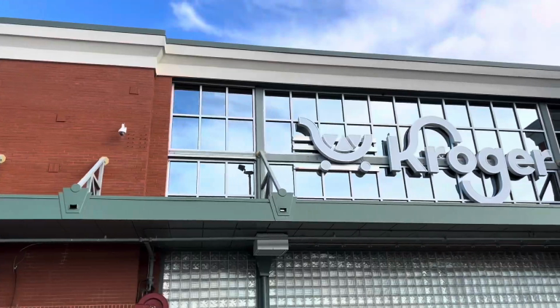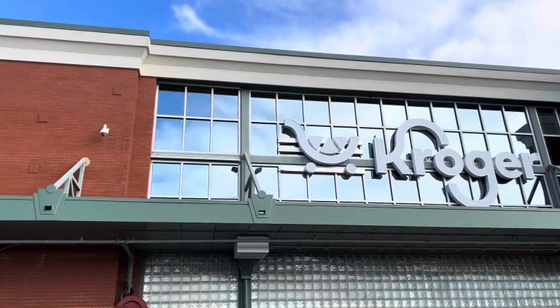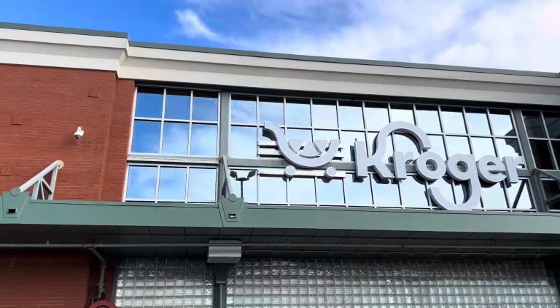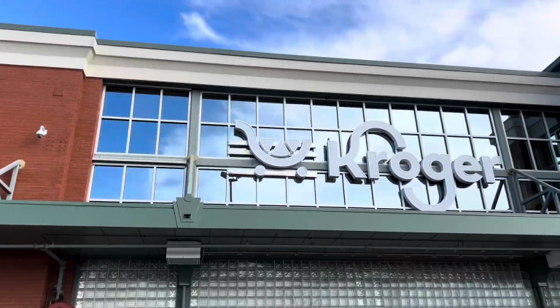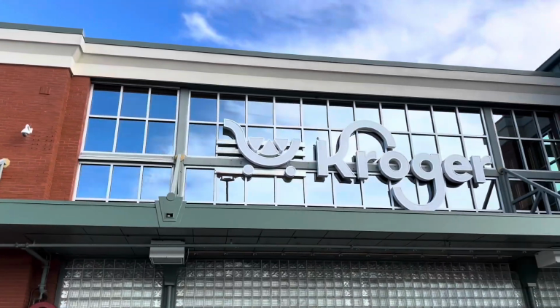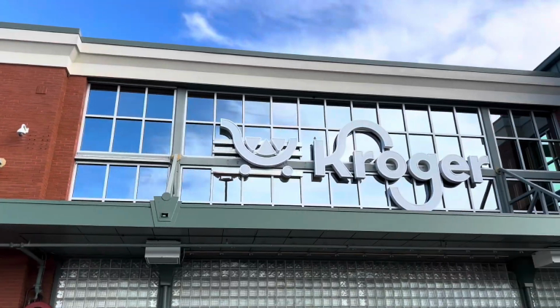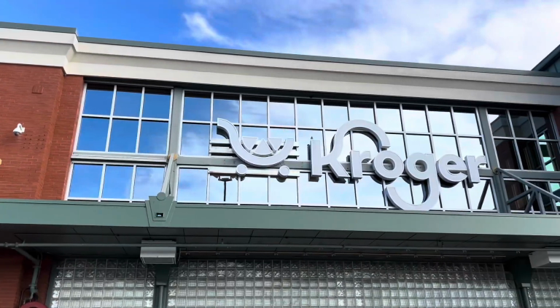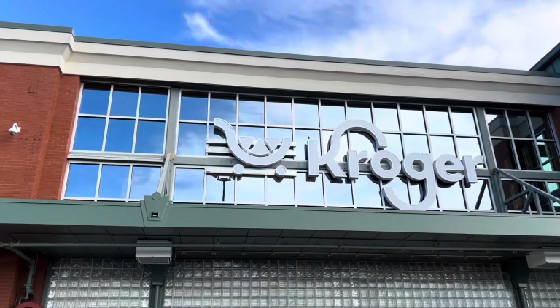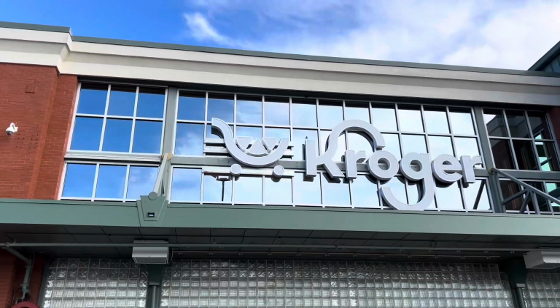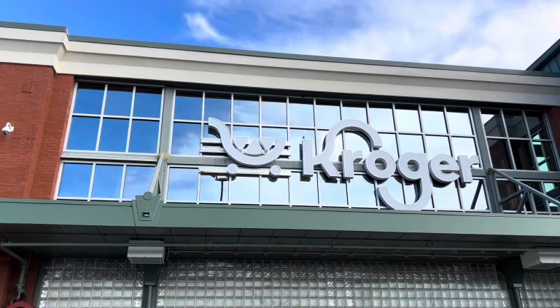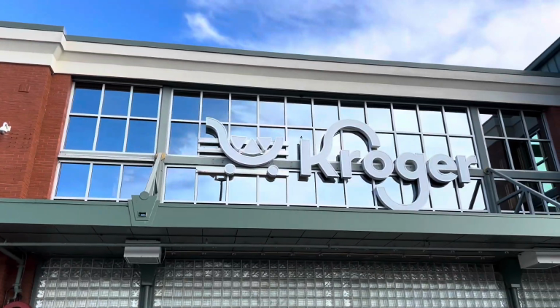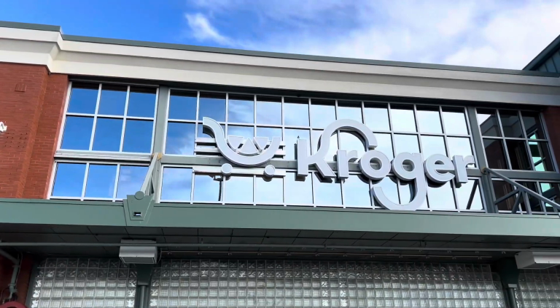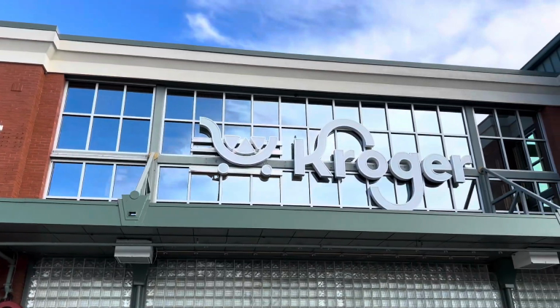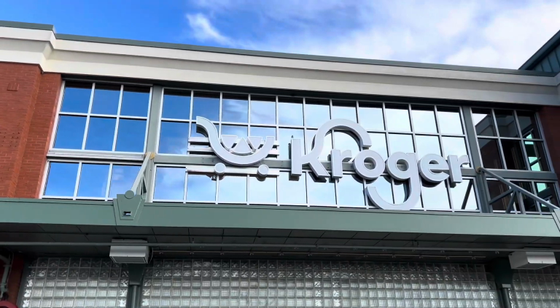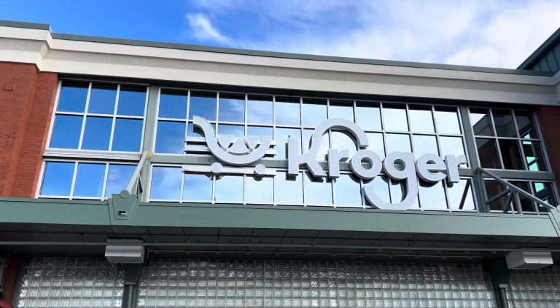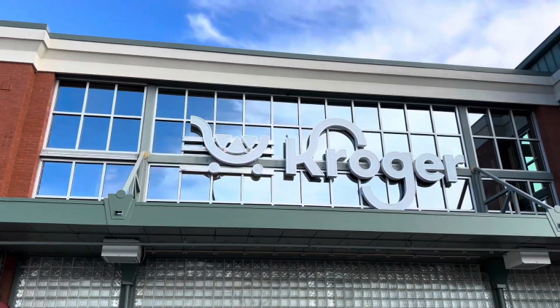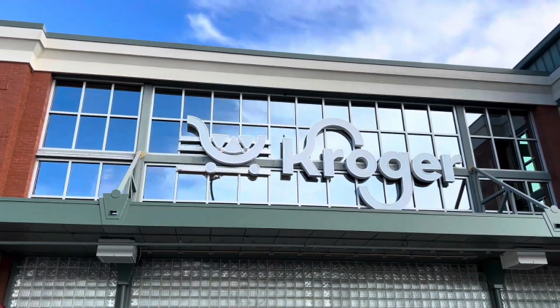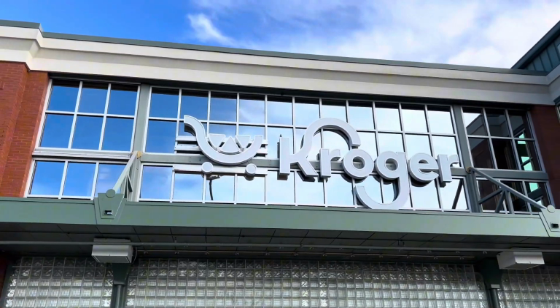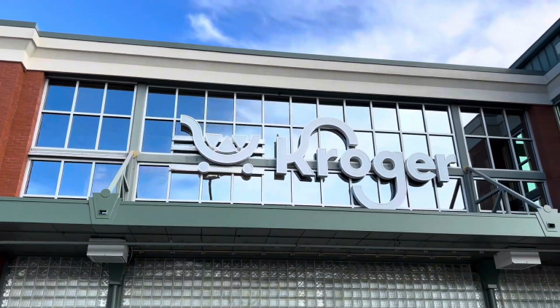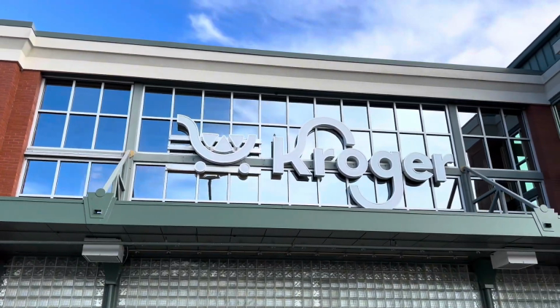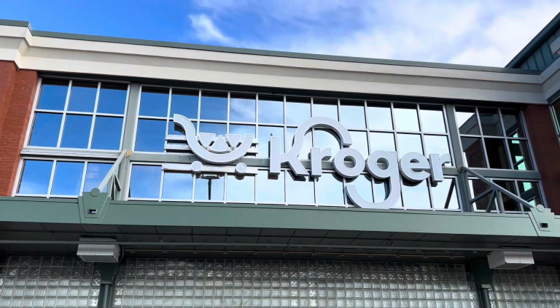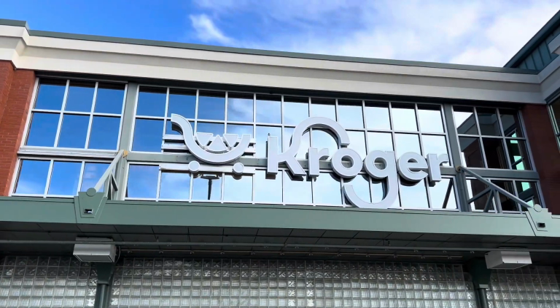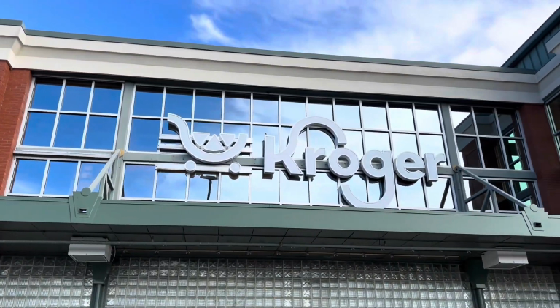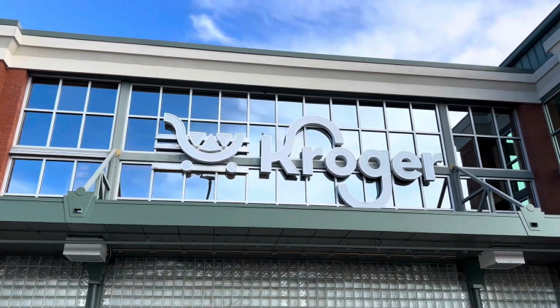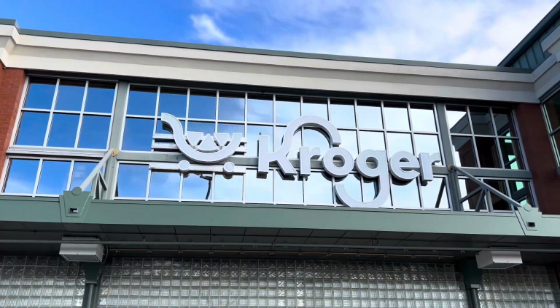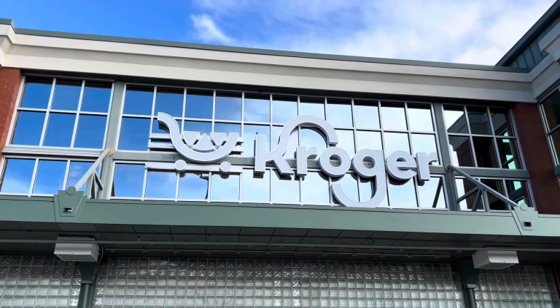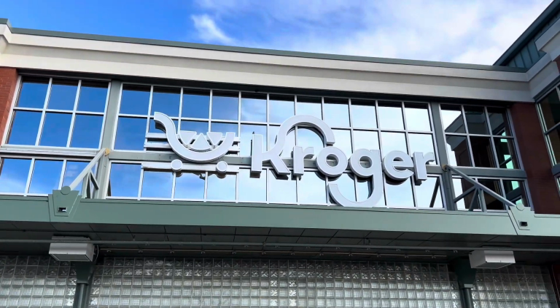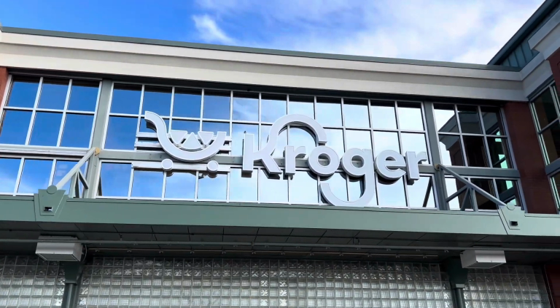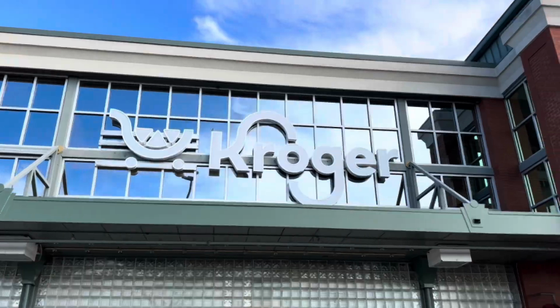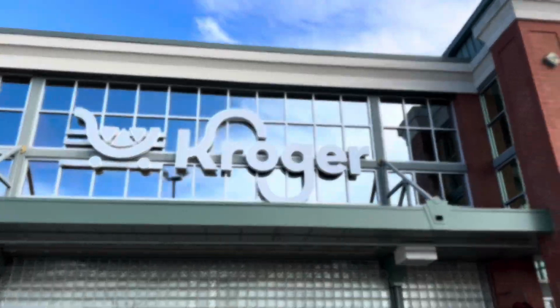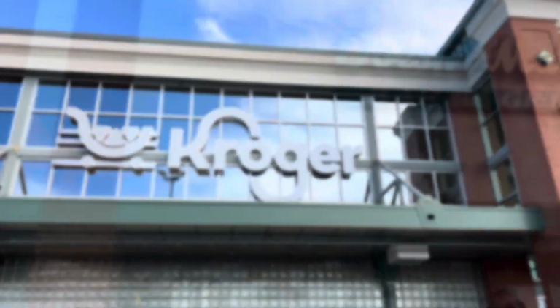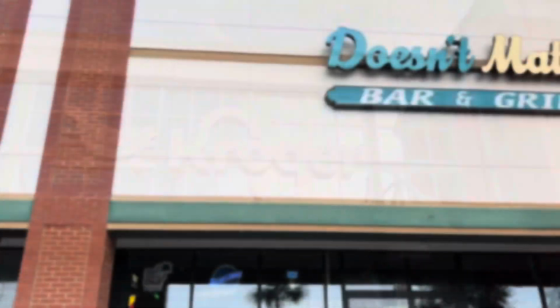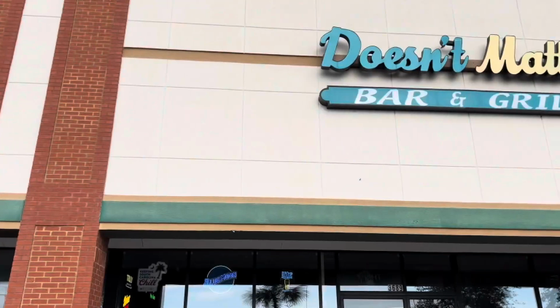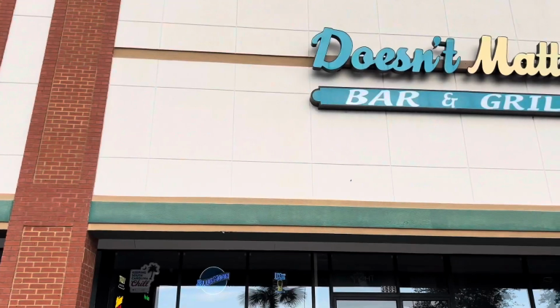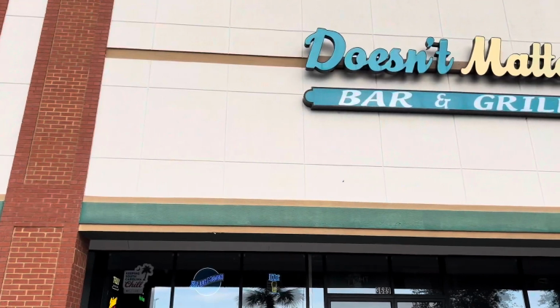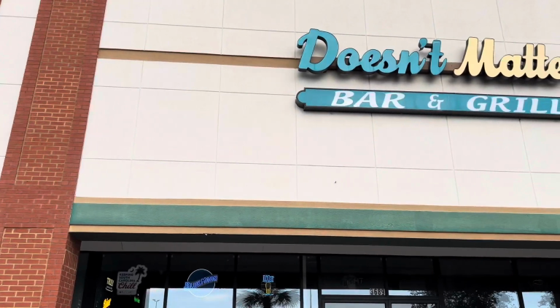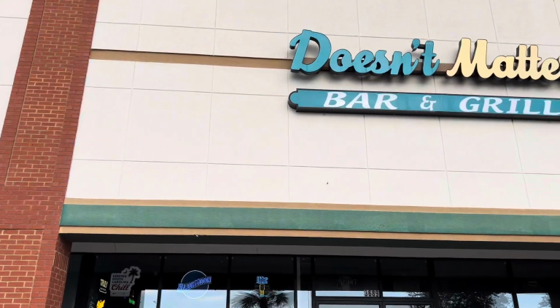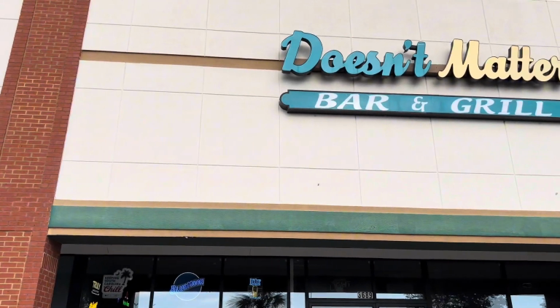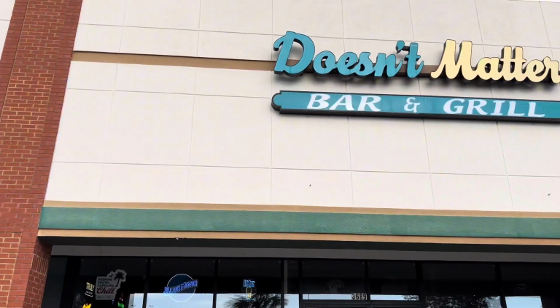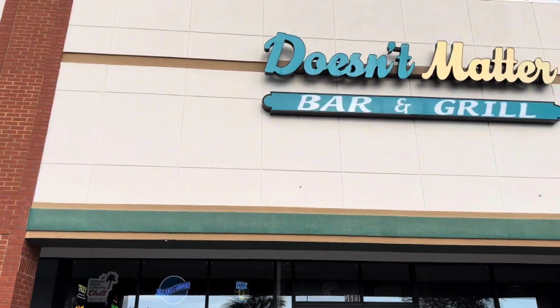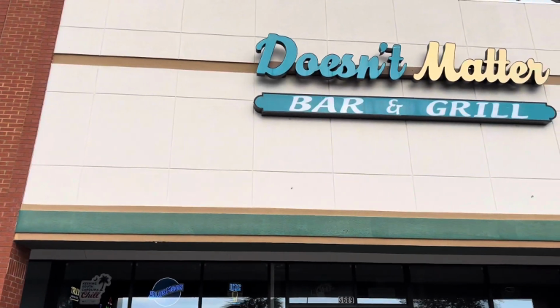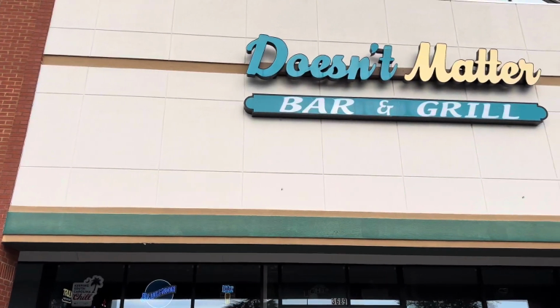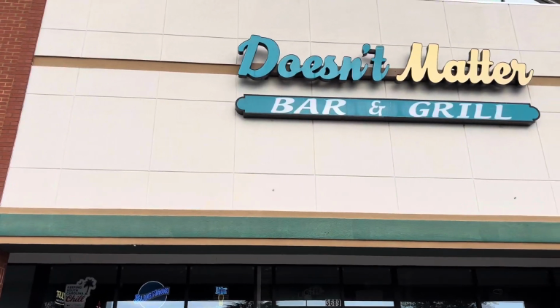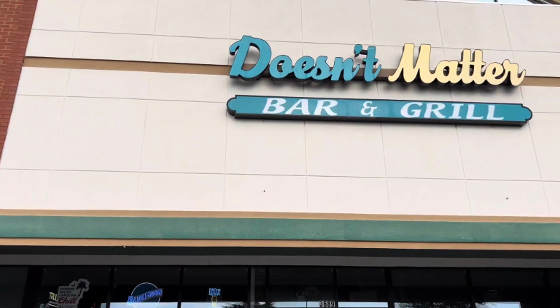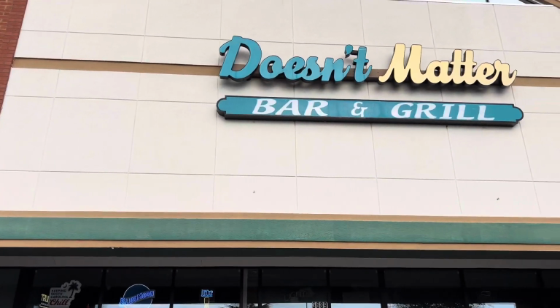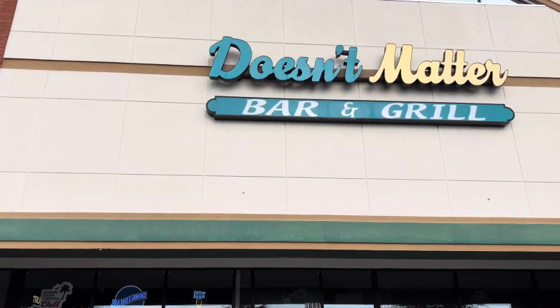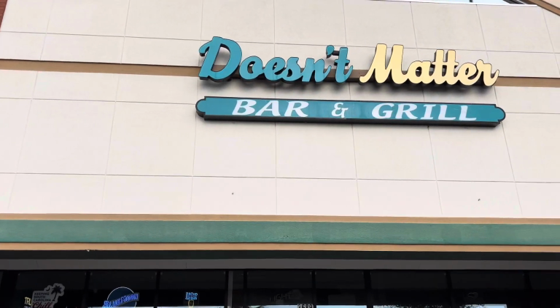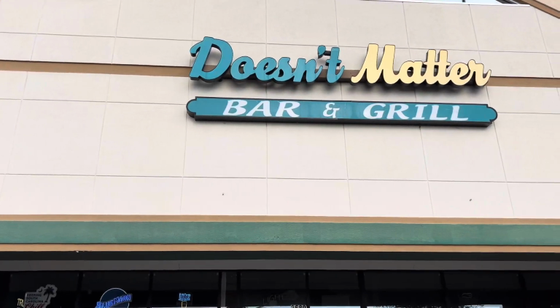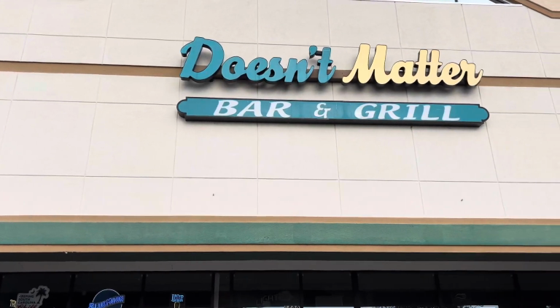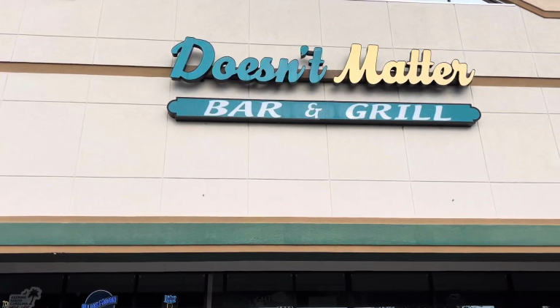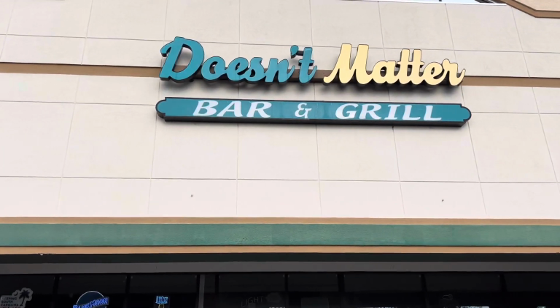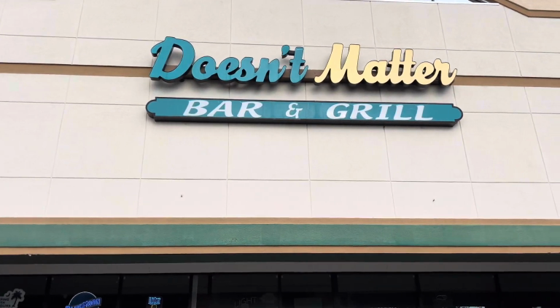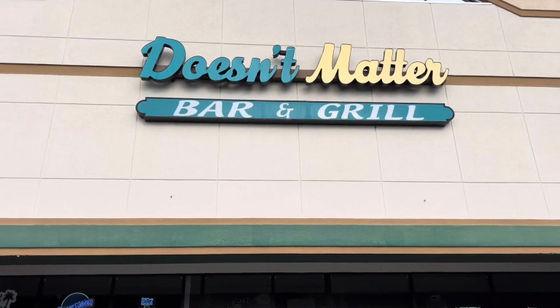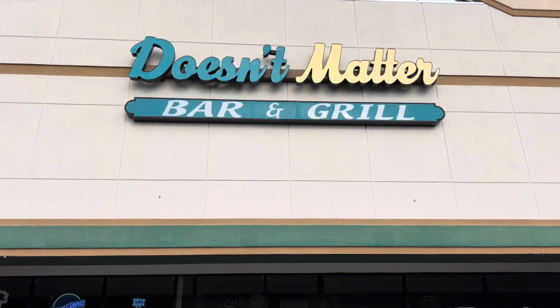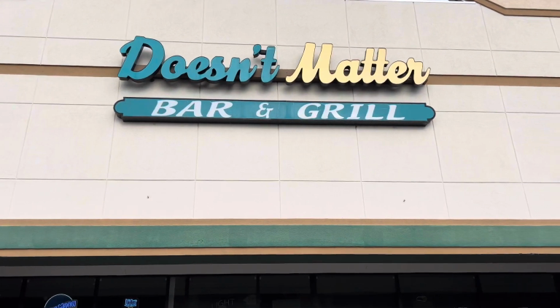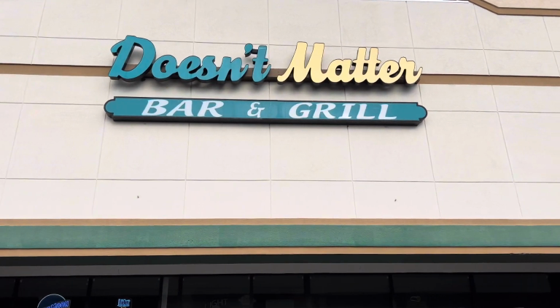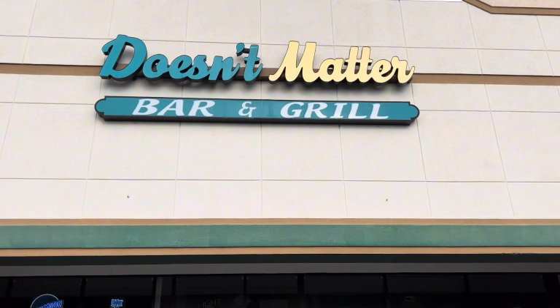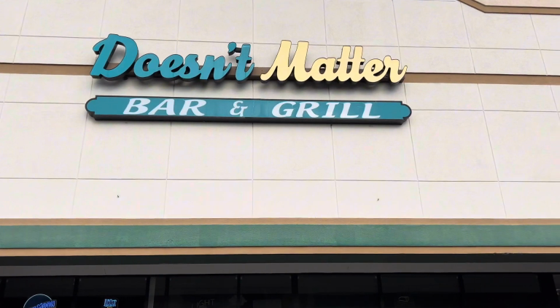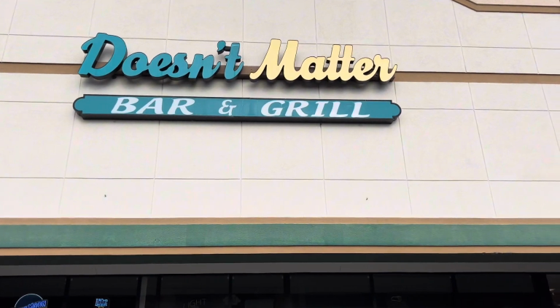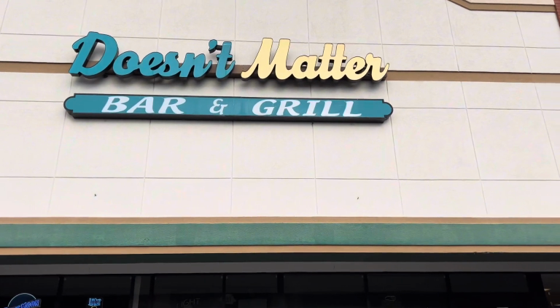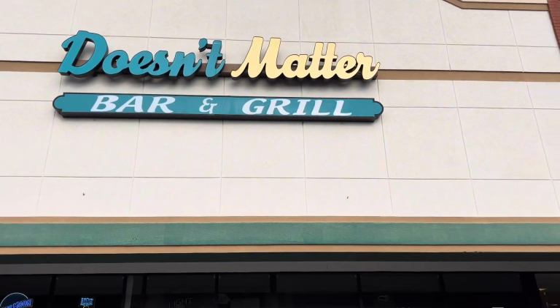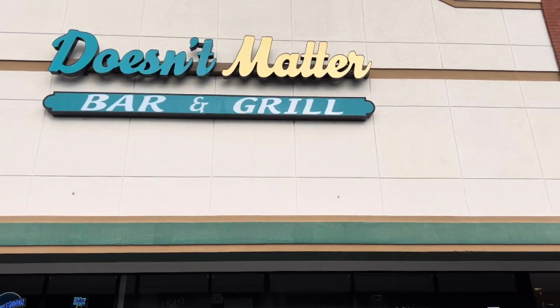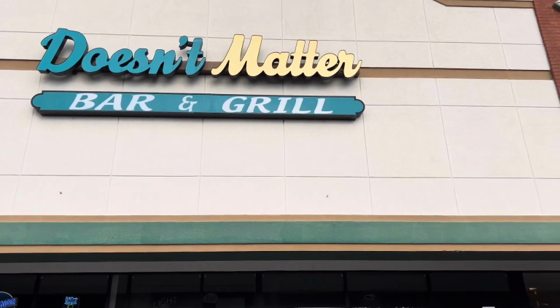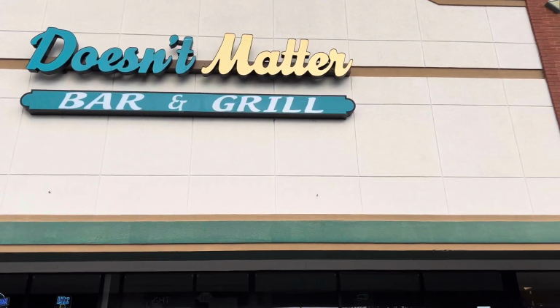On the 501 side of Carolina Forest Boulevard, we have a Publix, Kroger, plenty of places to eat, and a place of fitness.